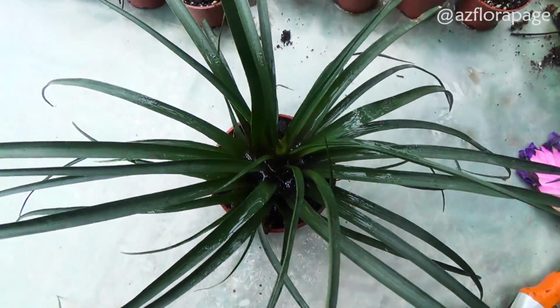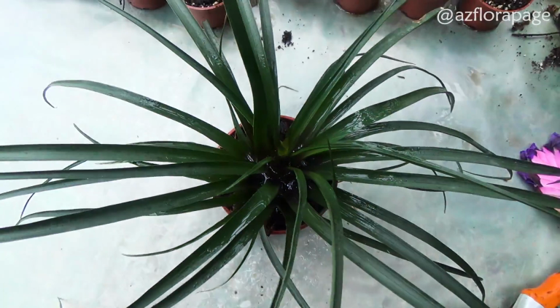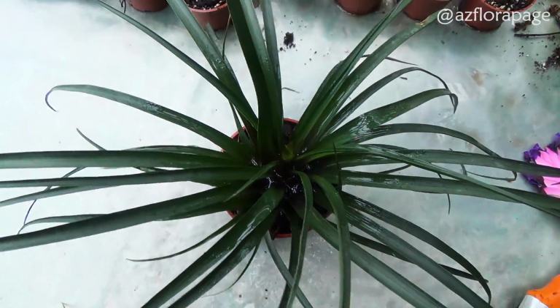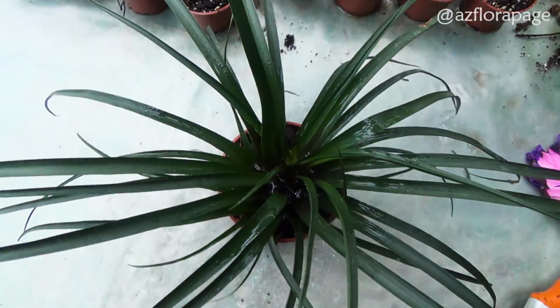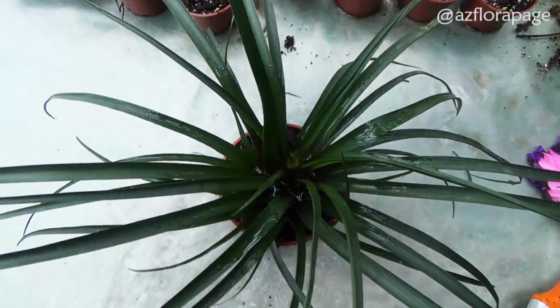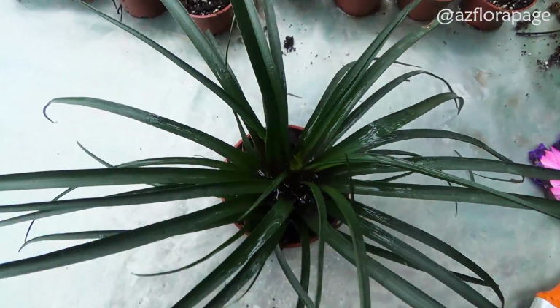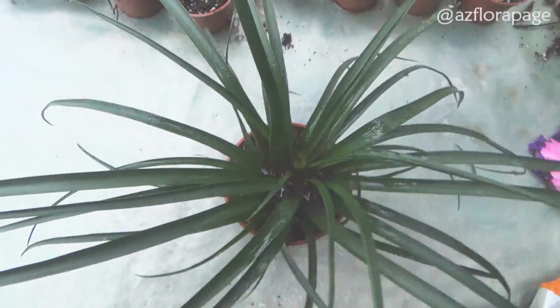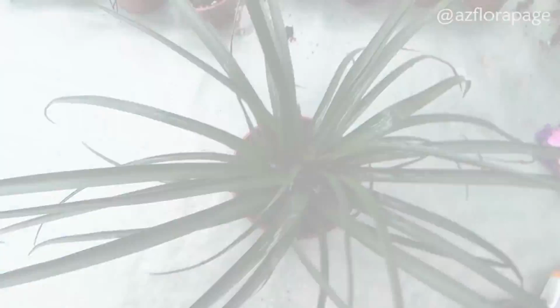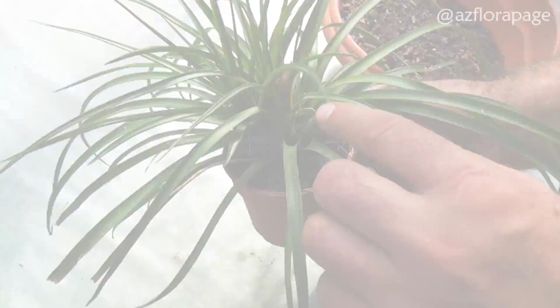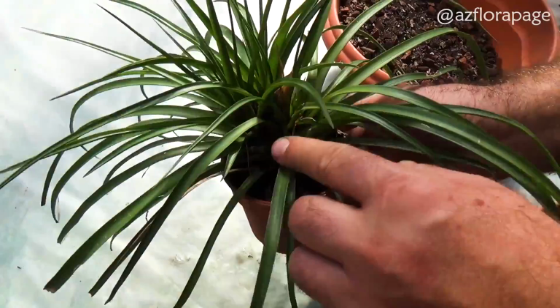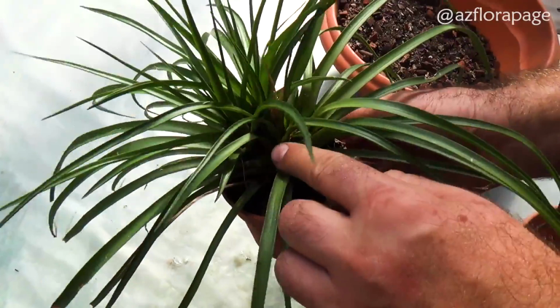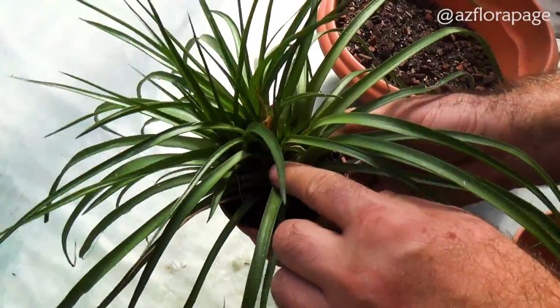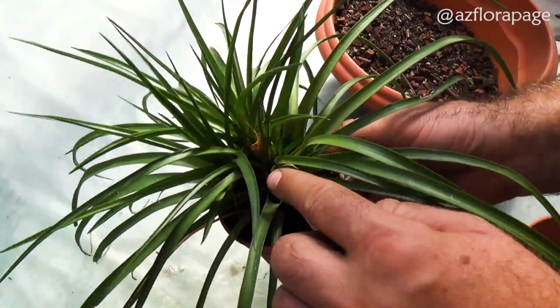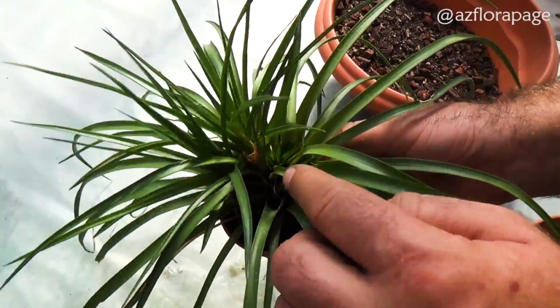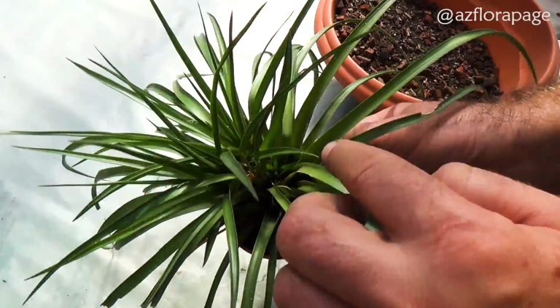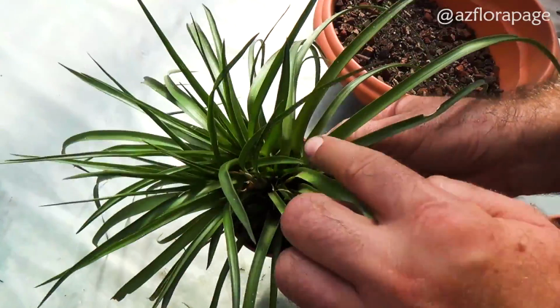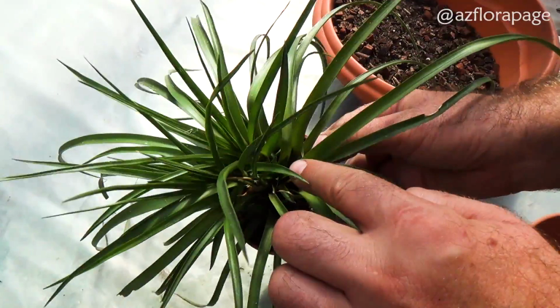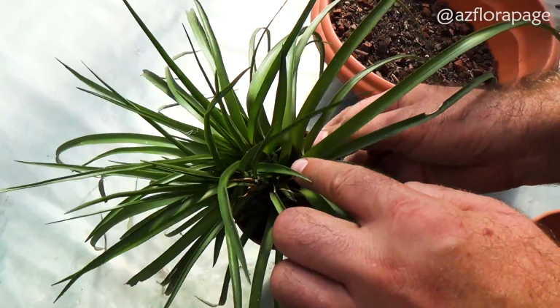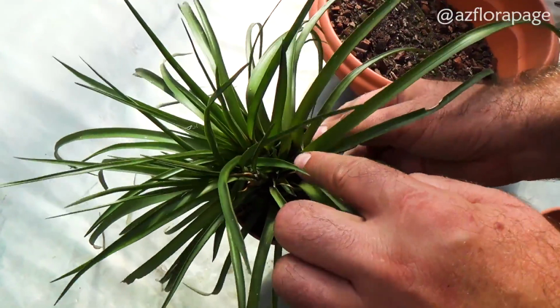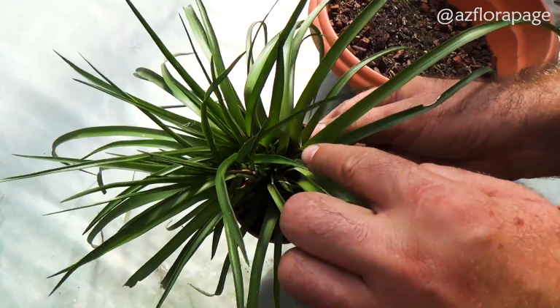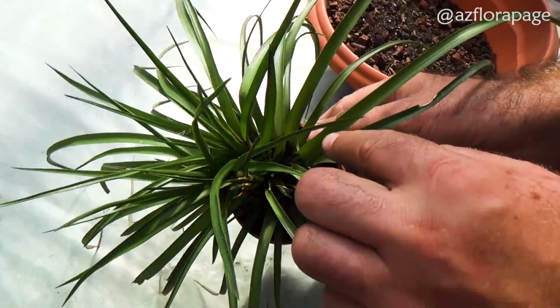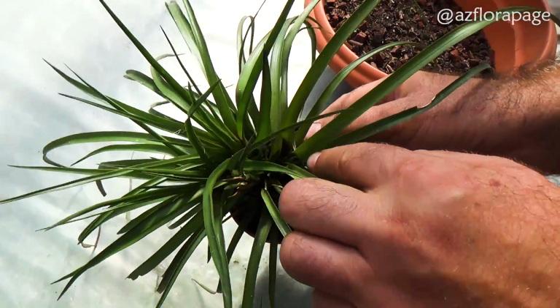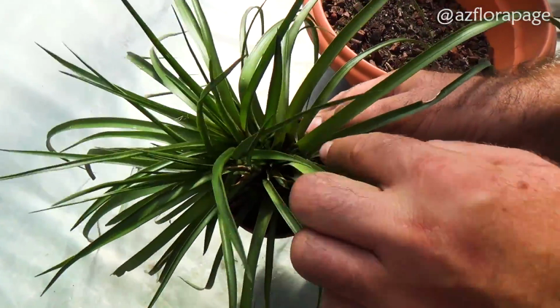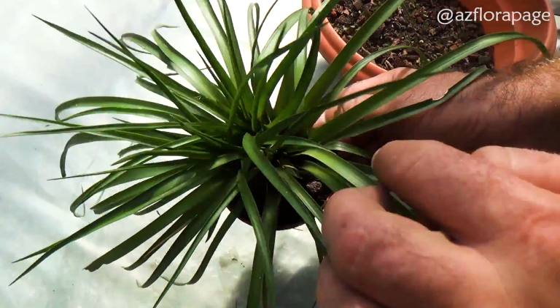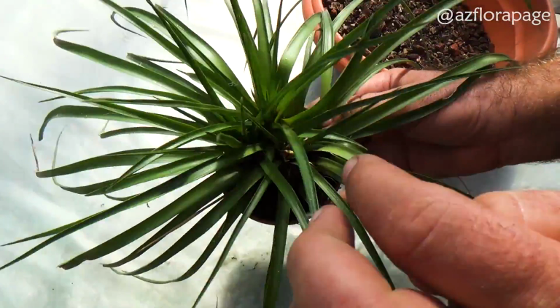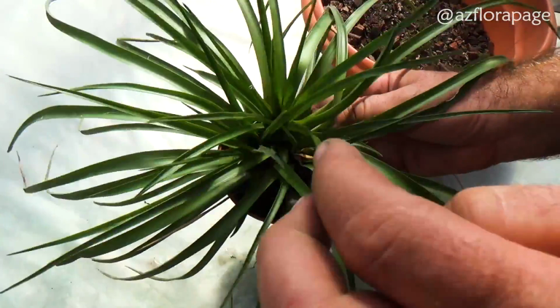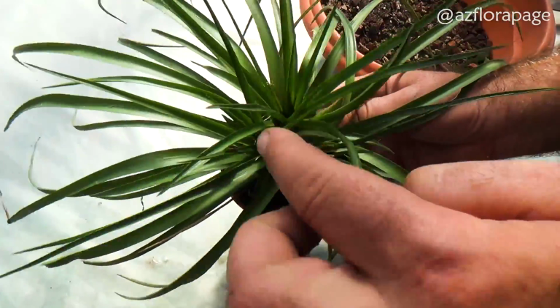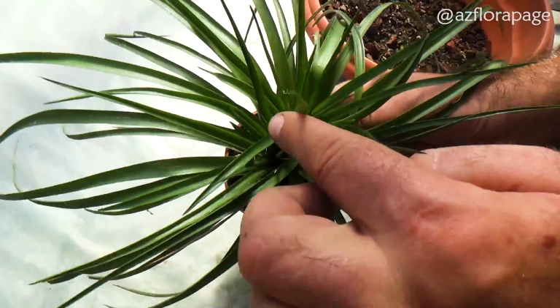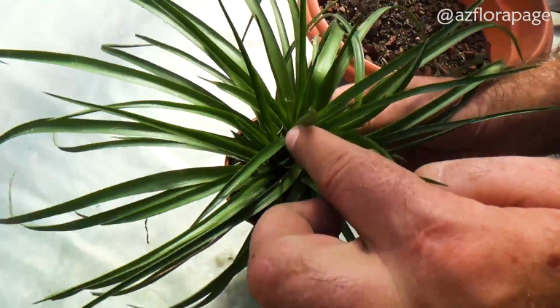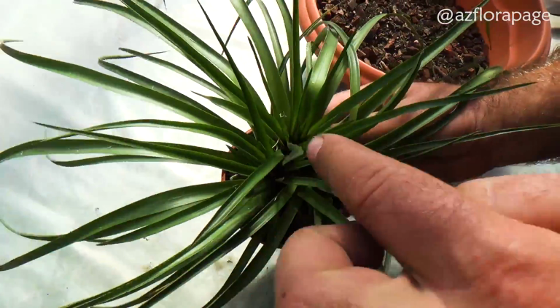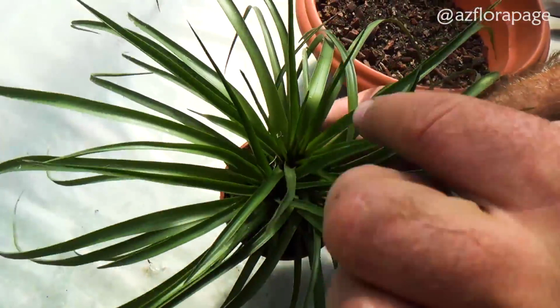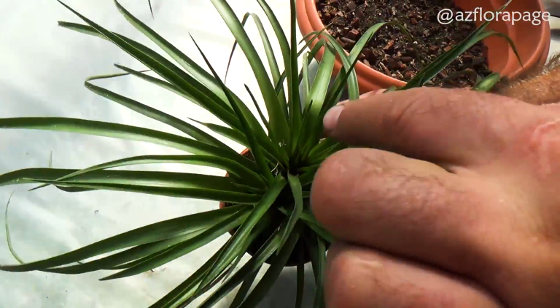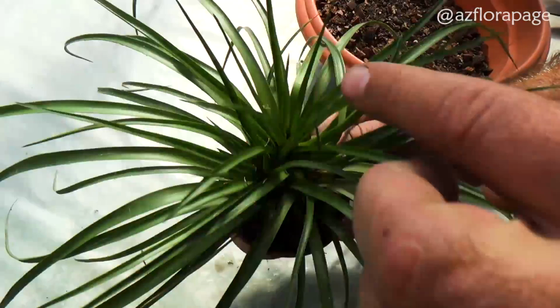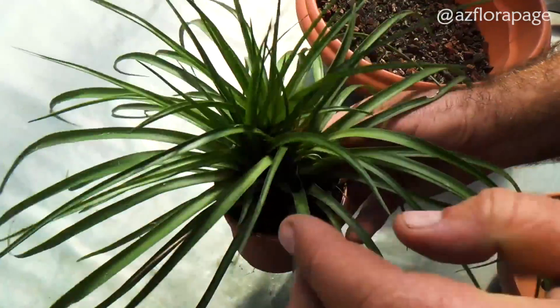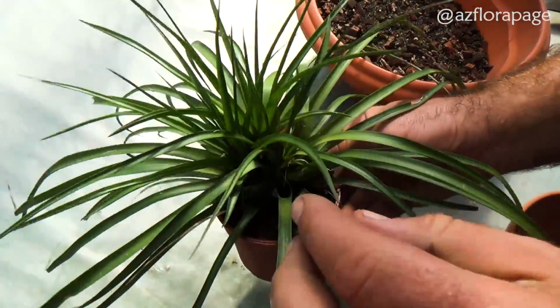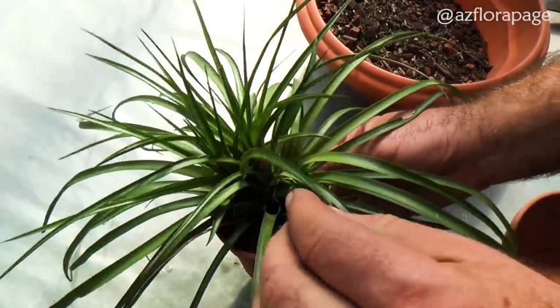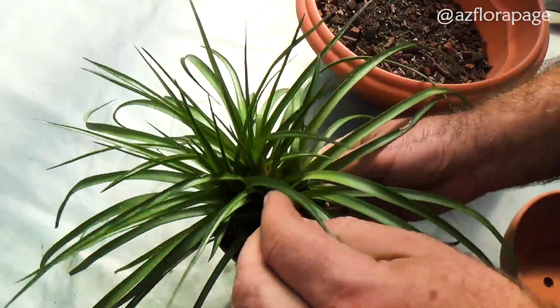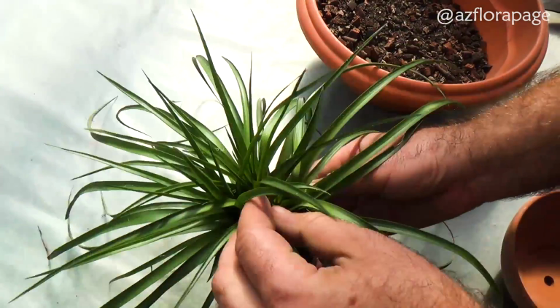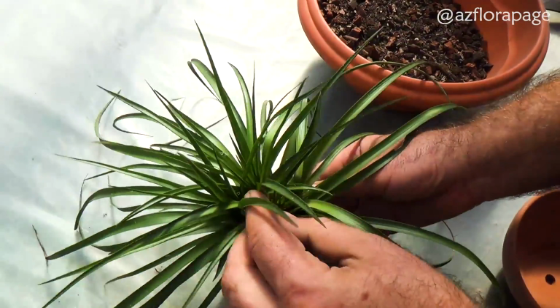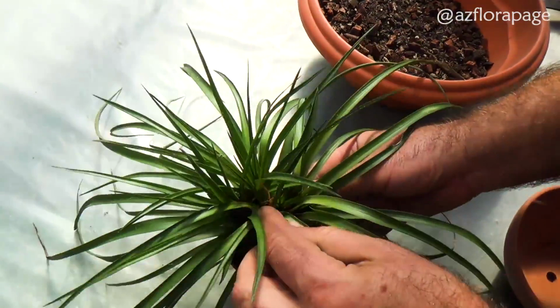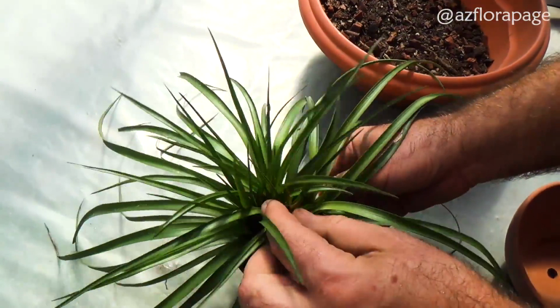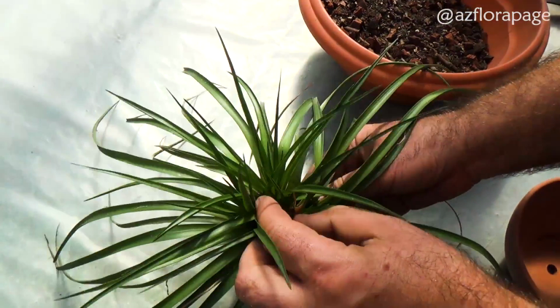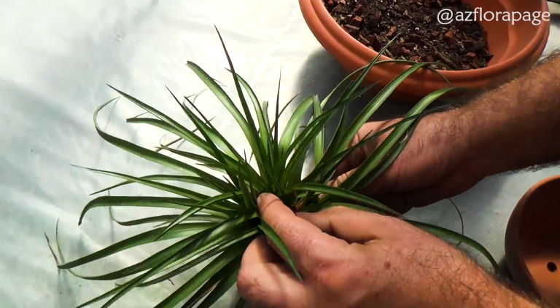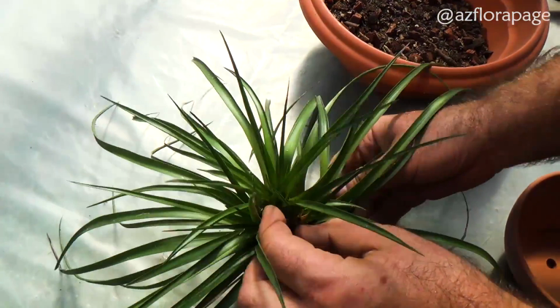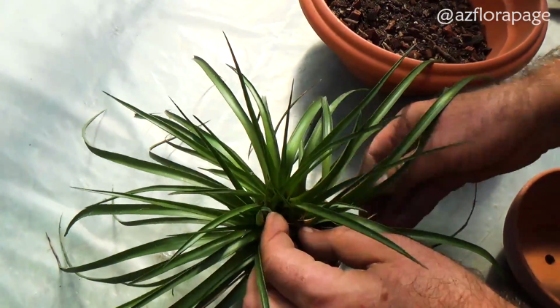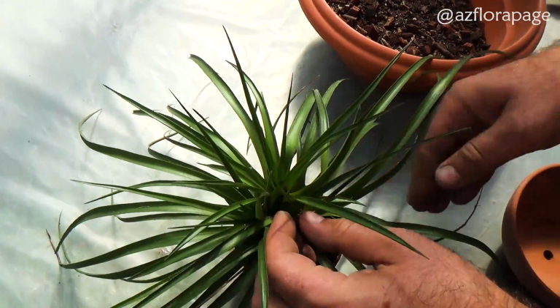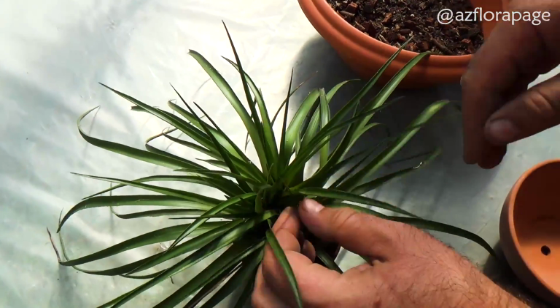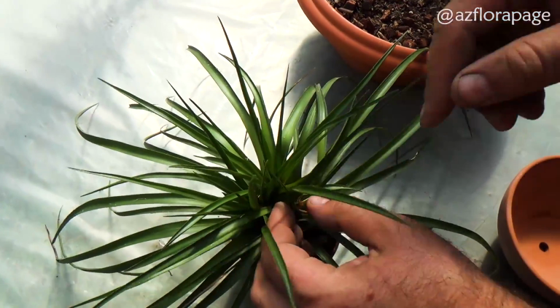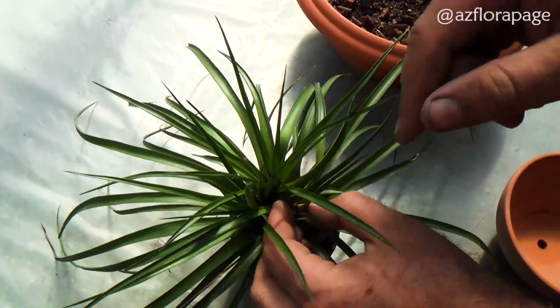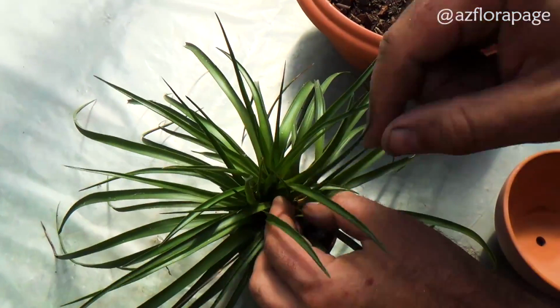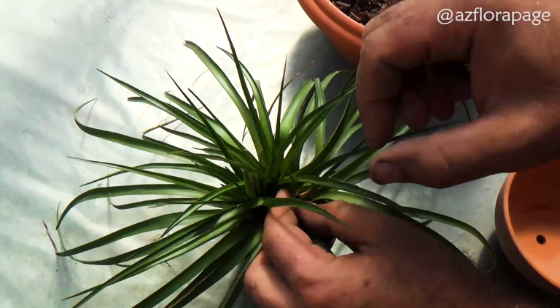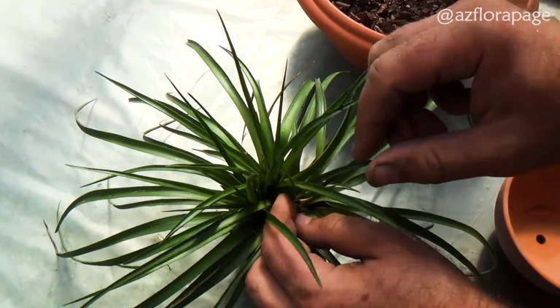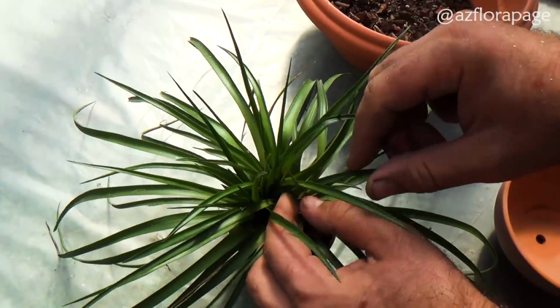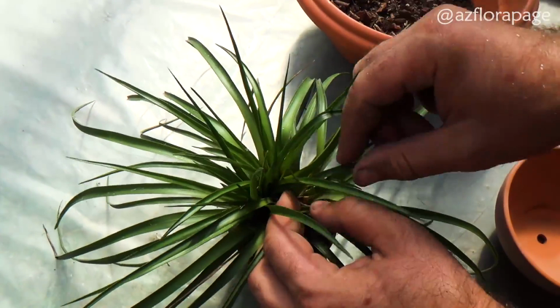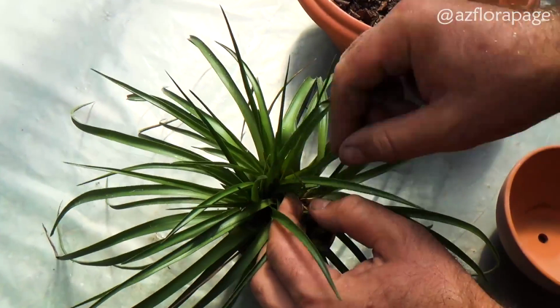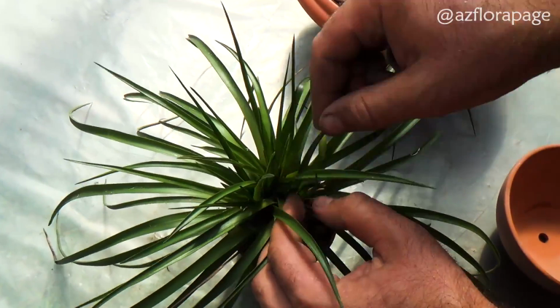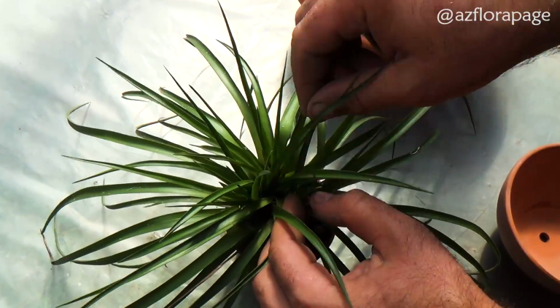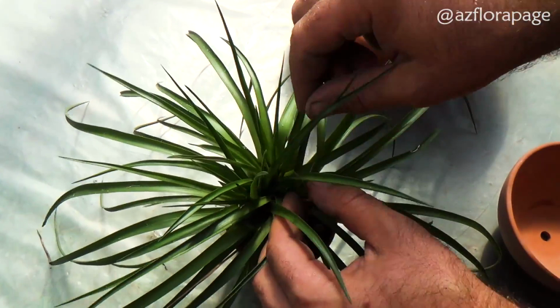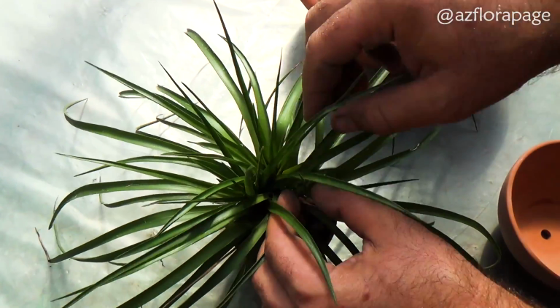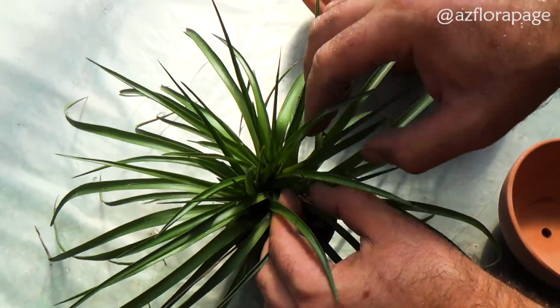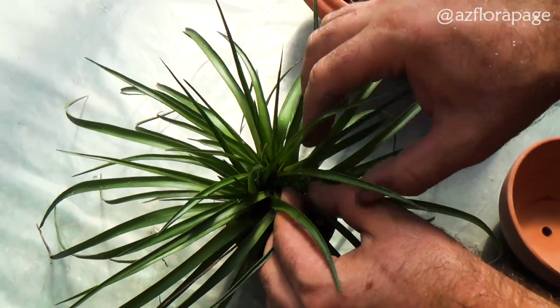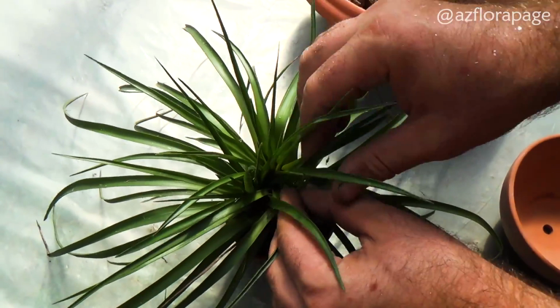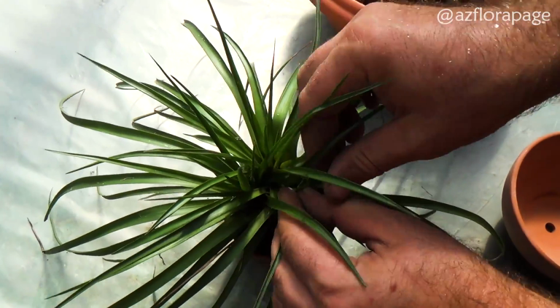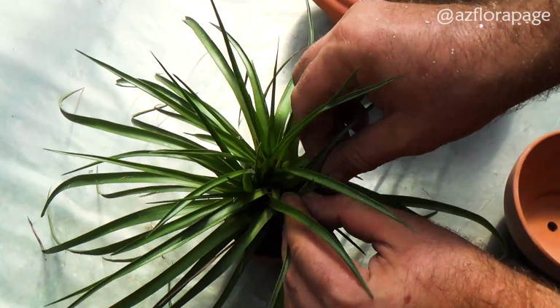One month later the plant has developed many shoots. After that Tillandsia should be transplanted to a larger pot.